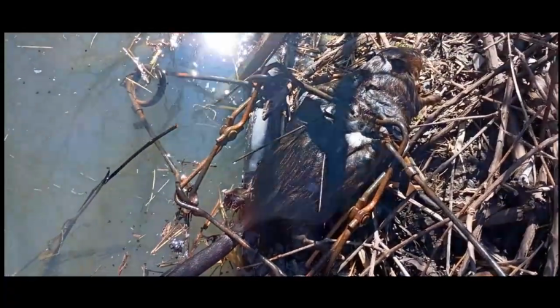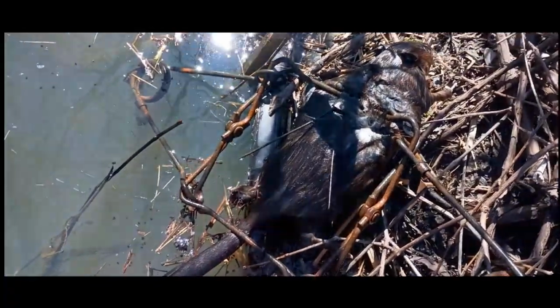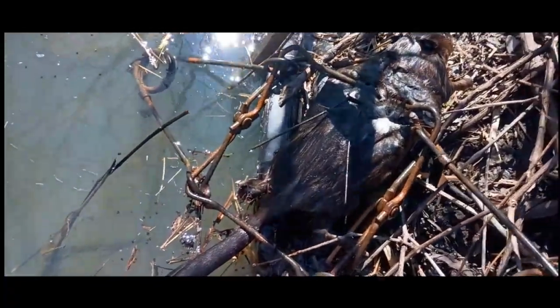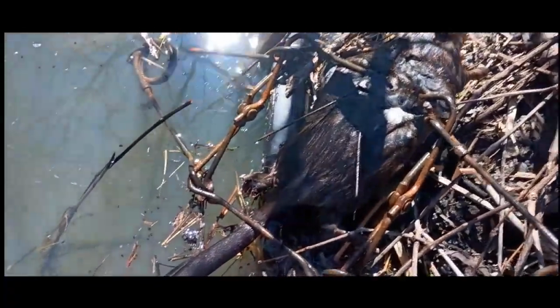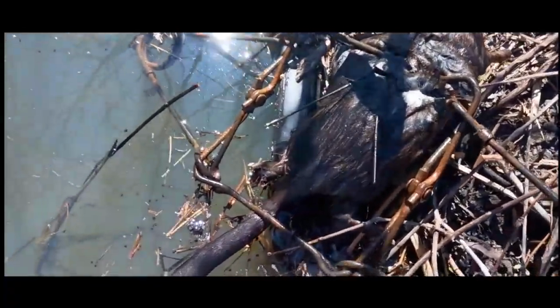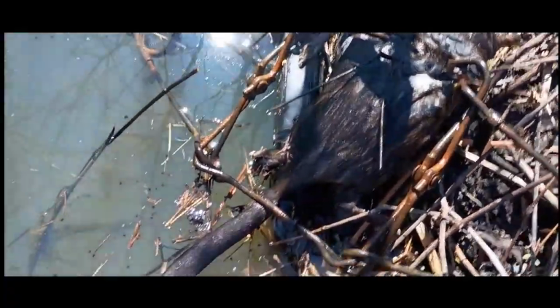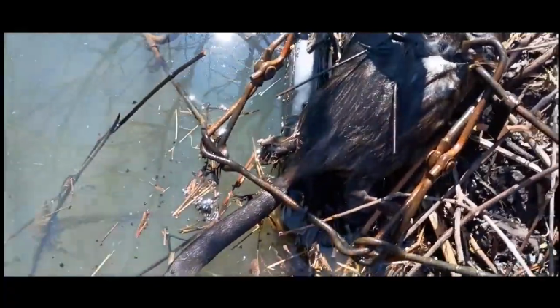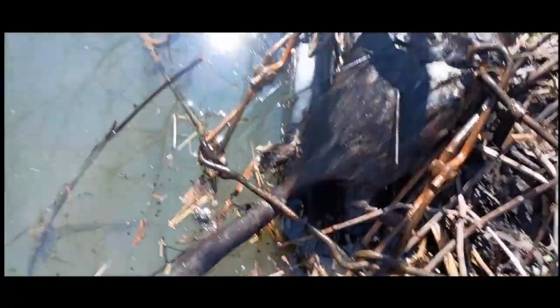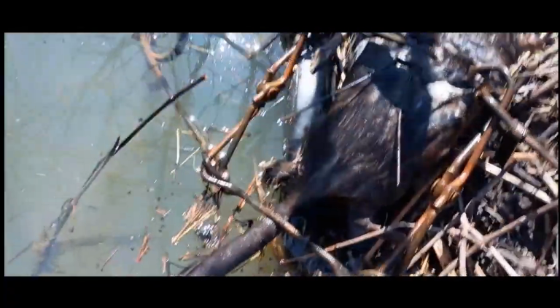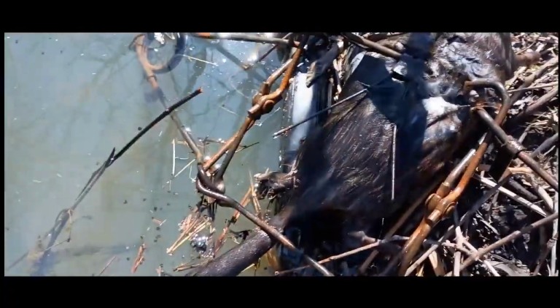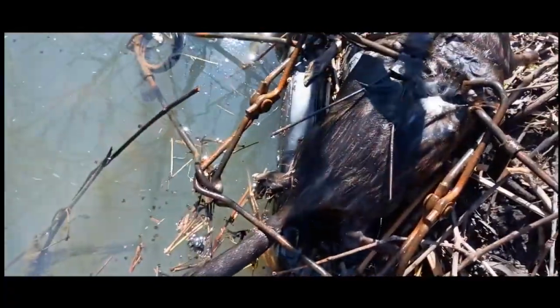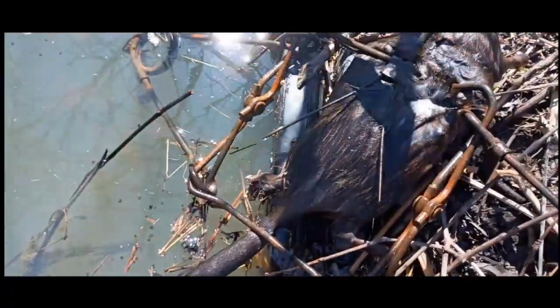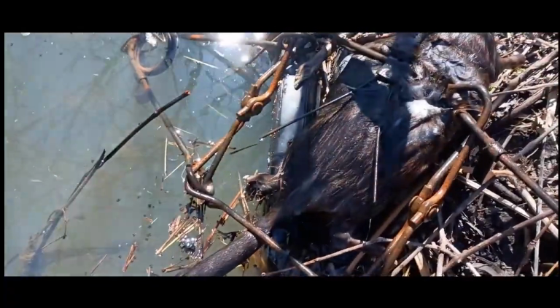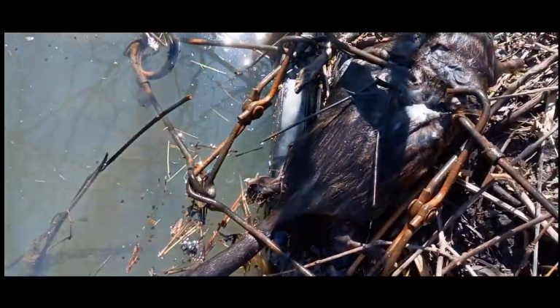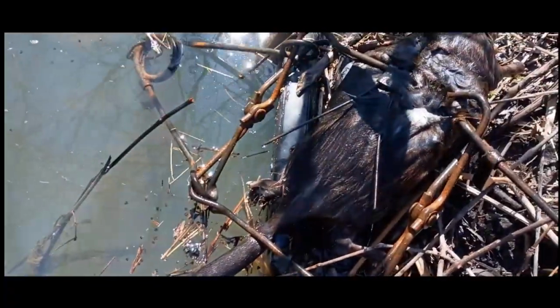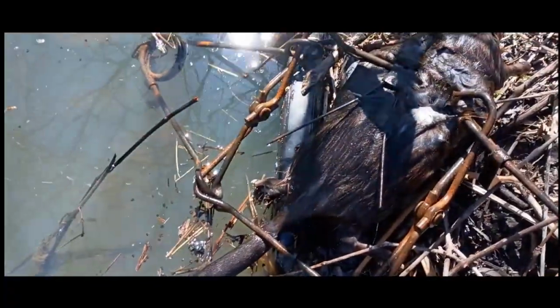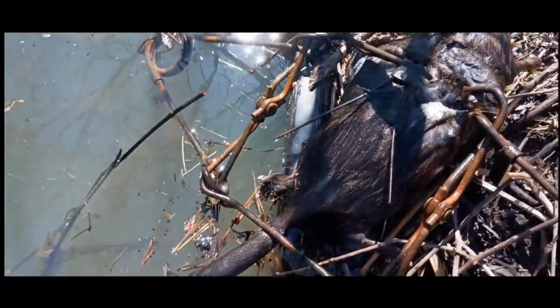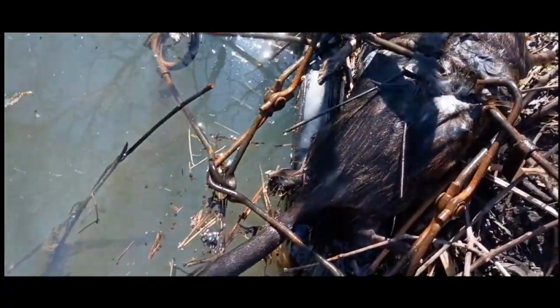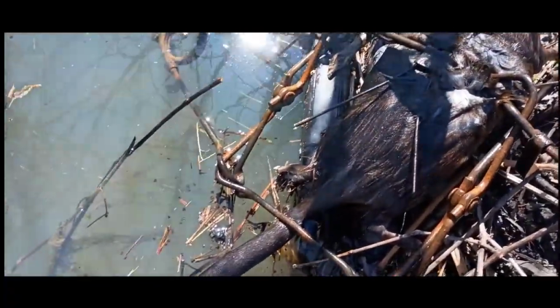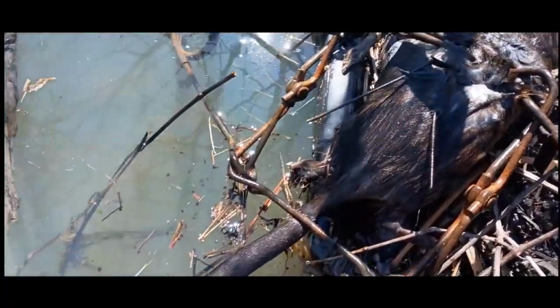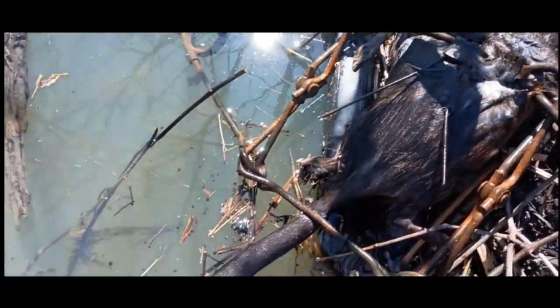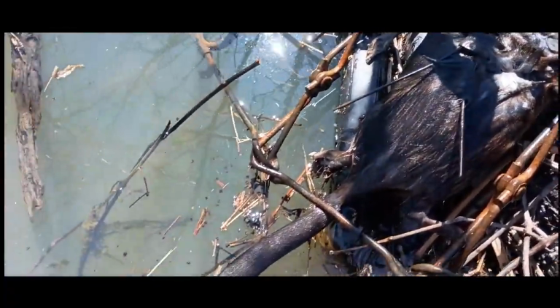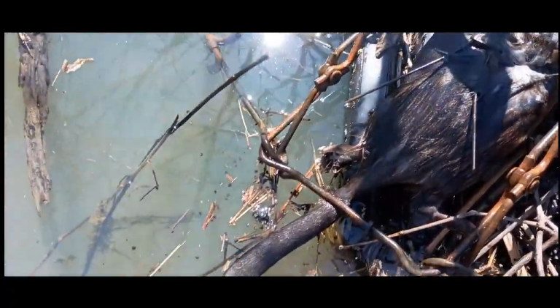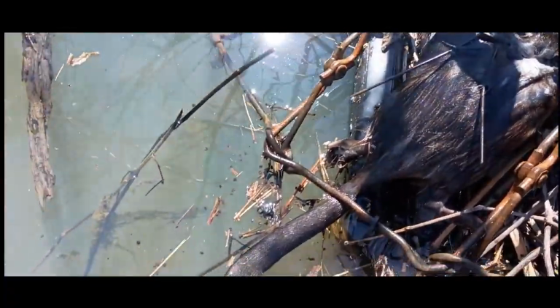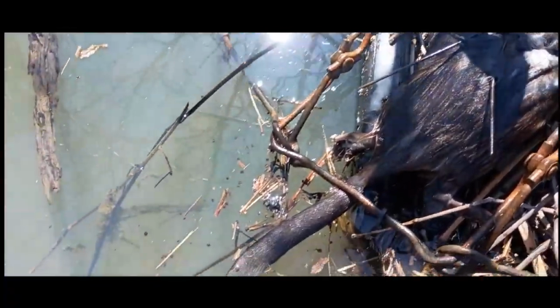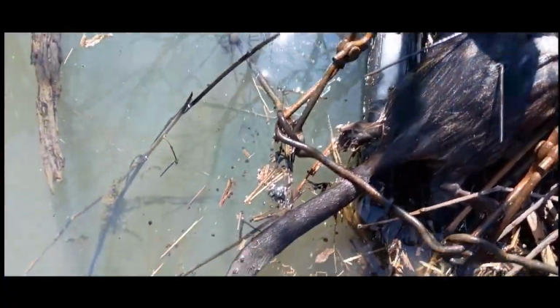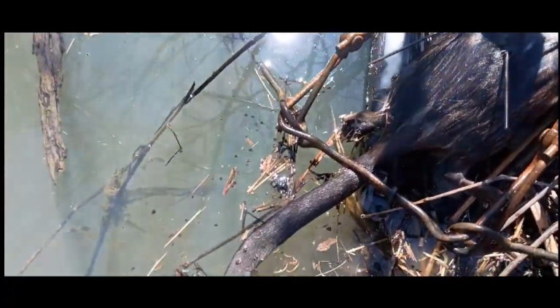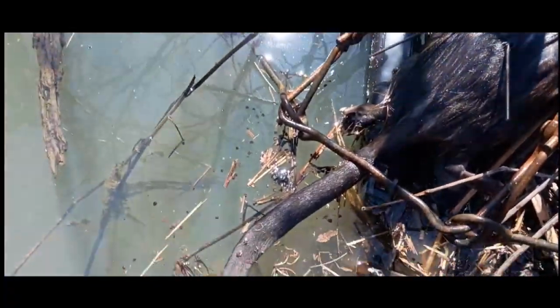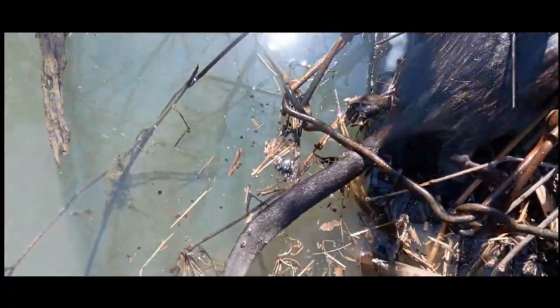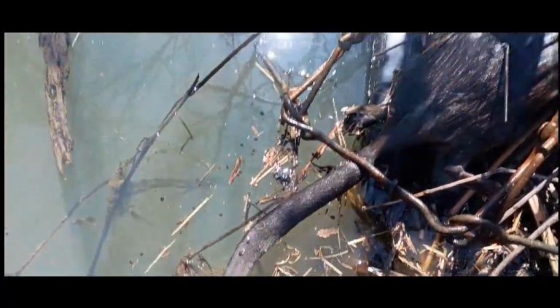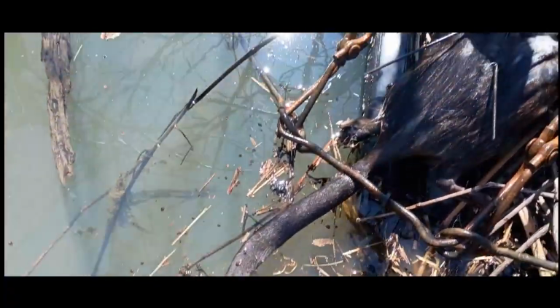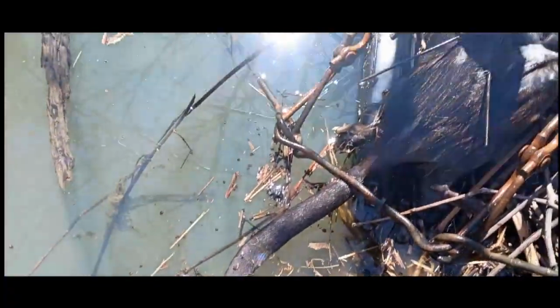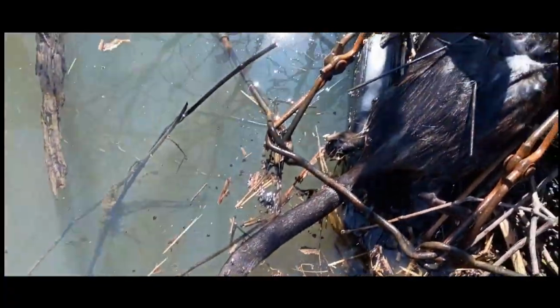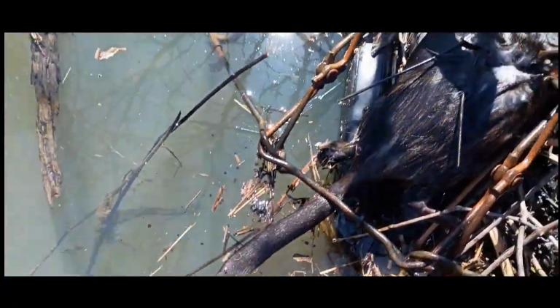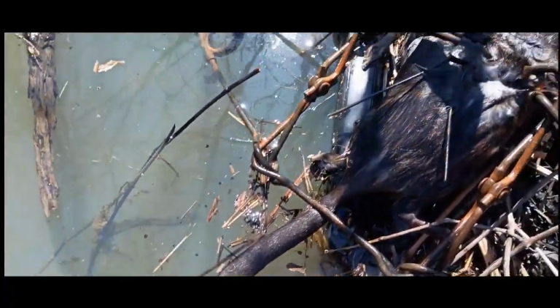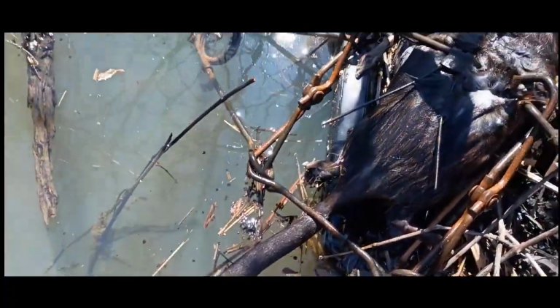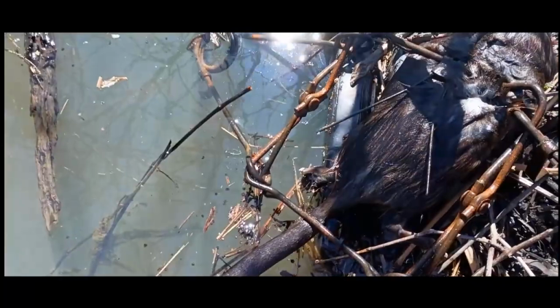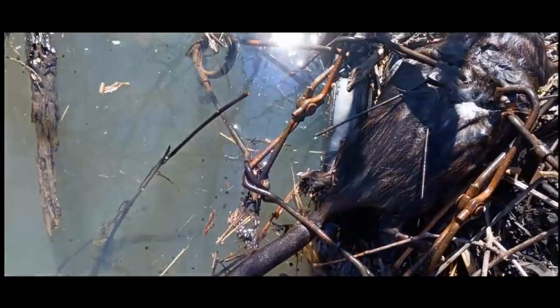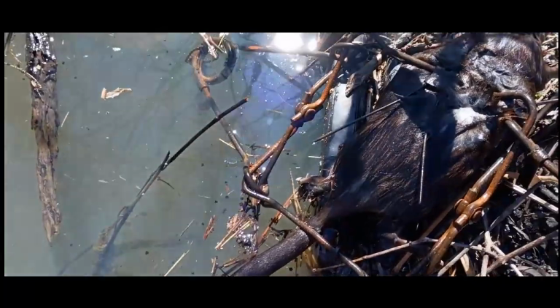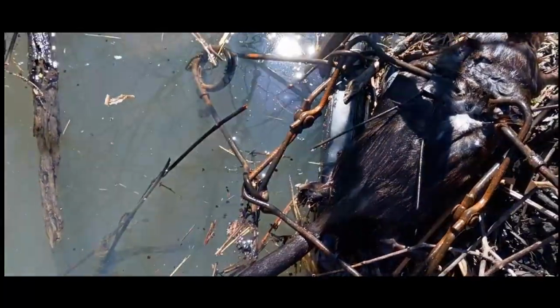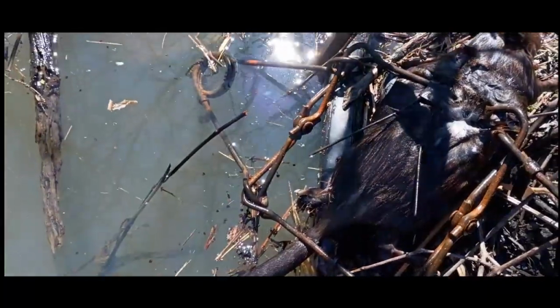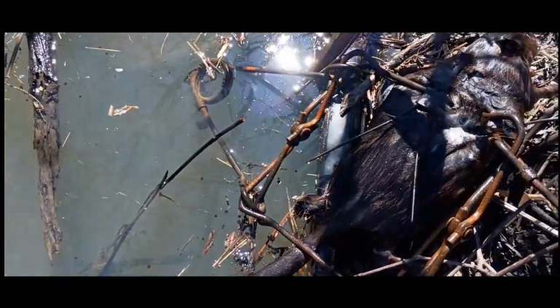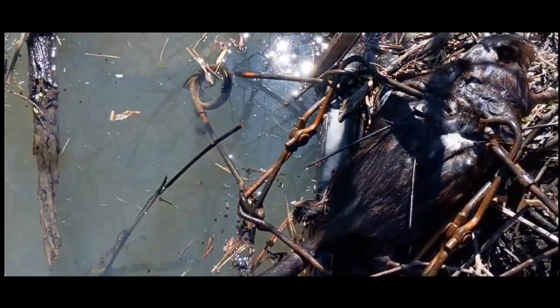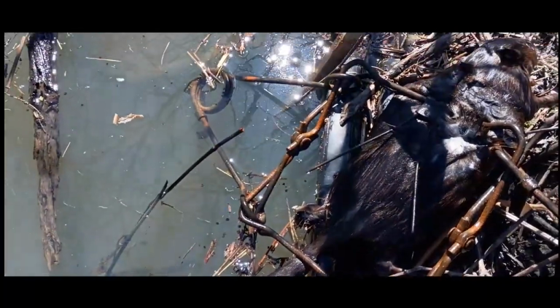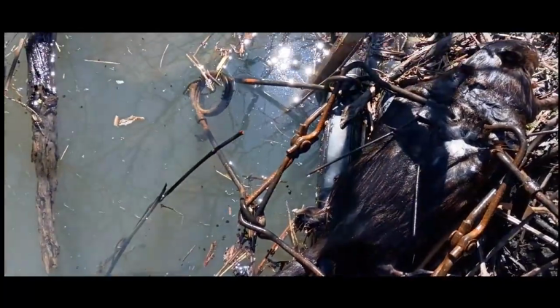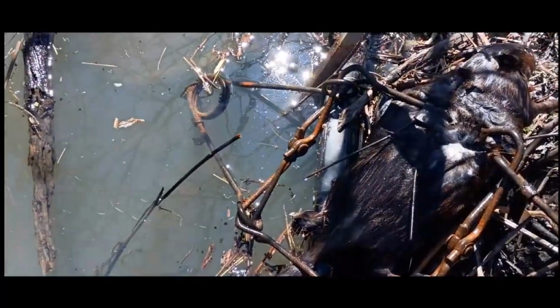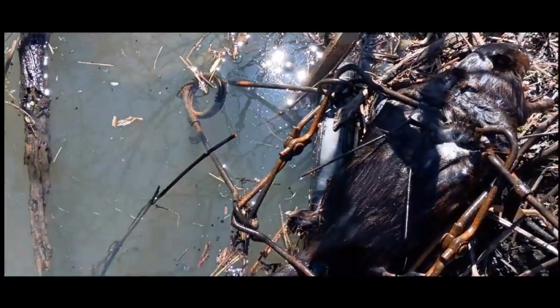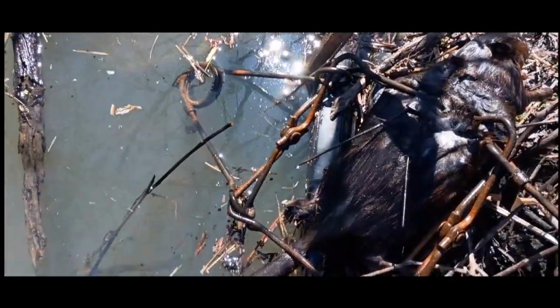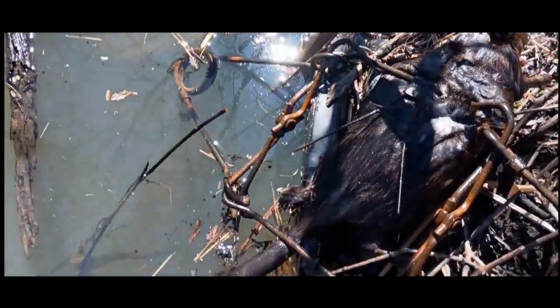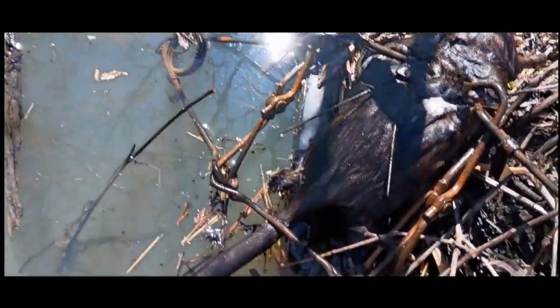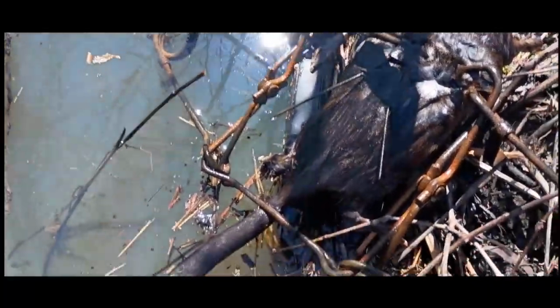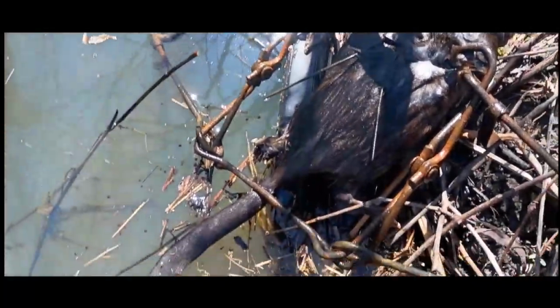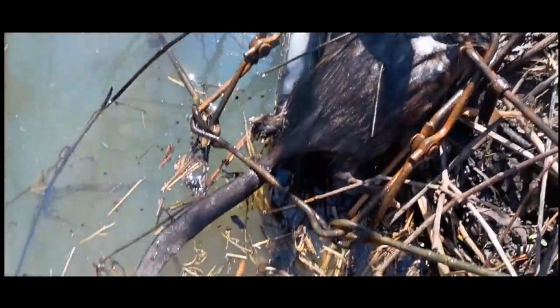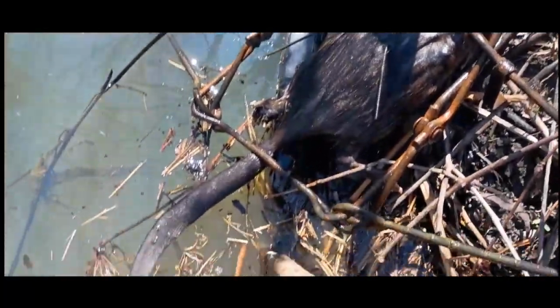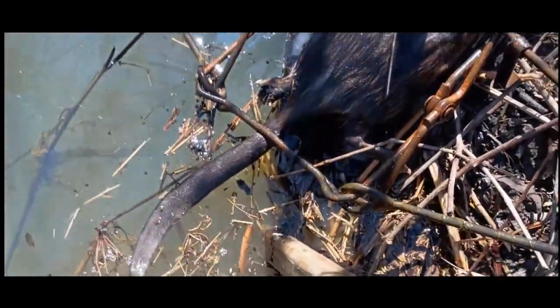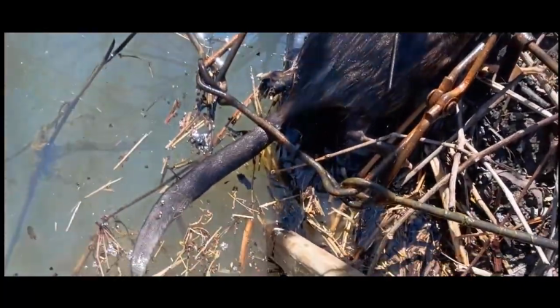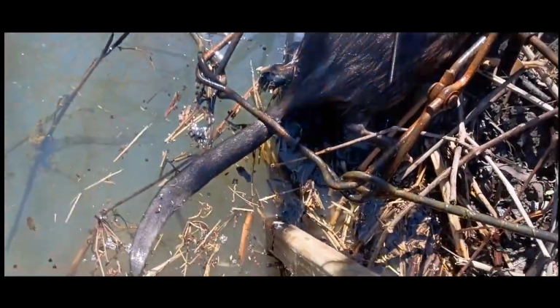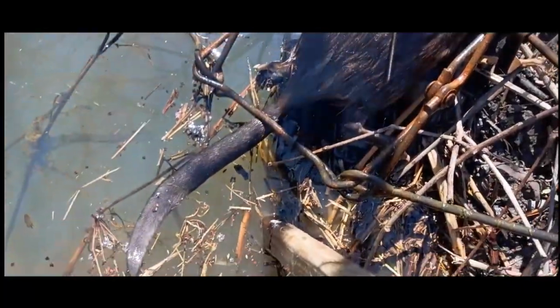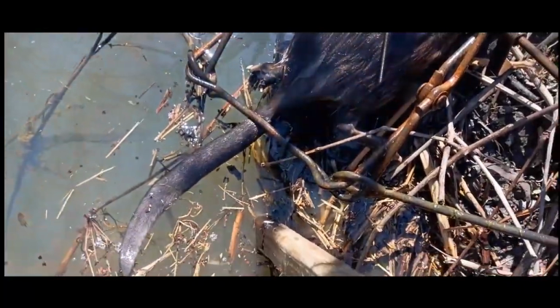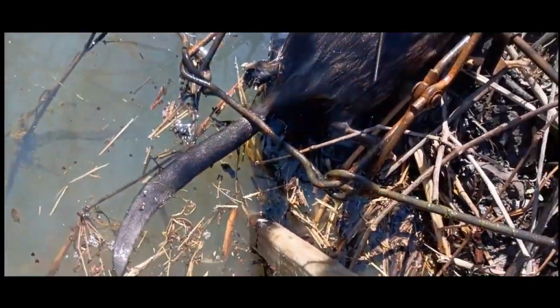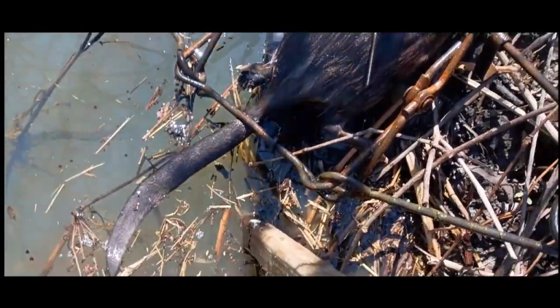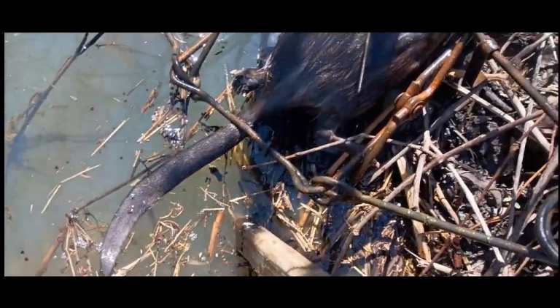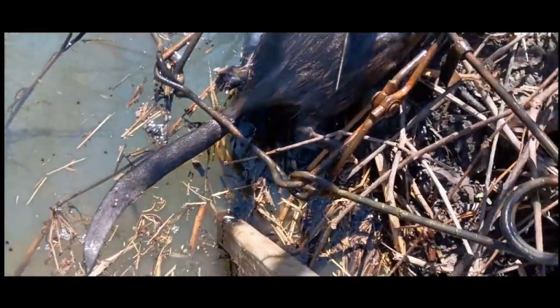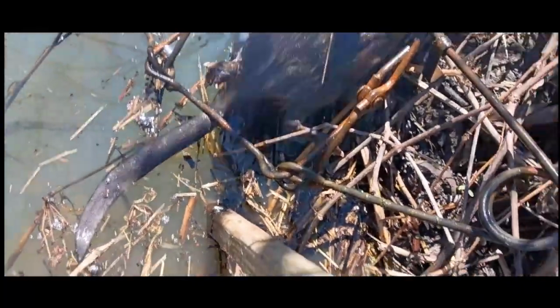Always set these culverts up if they're on there, especially when they're wet like this. It comes out of a pond that sometimes has a lot of muskrats in it.